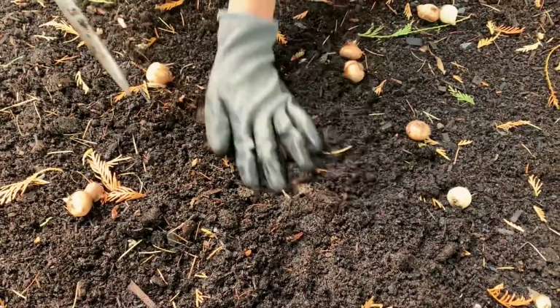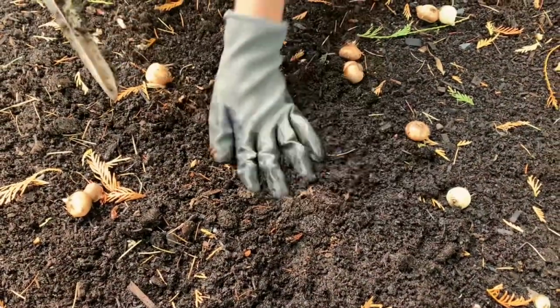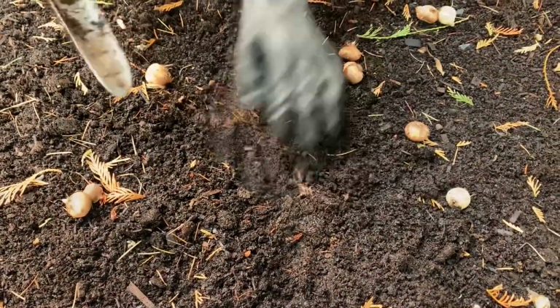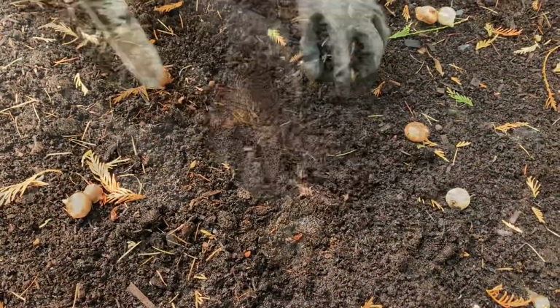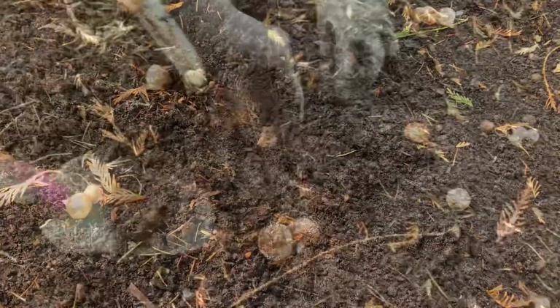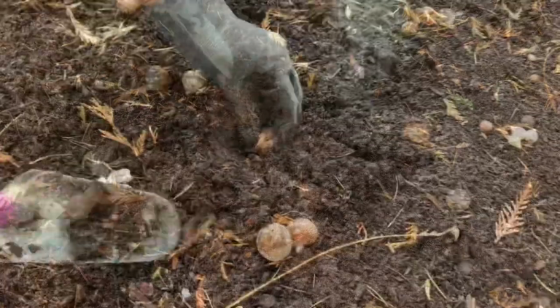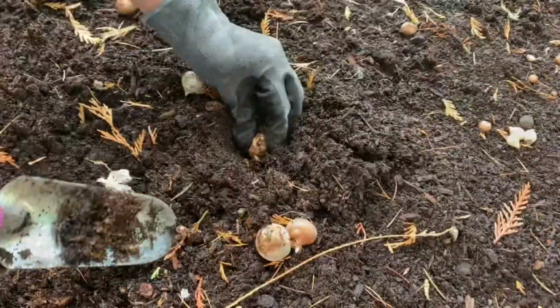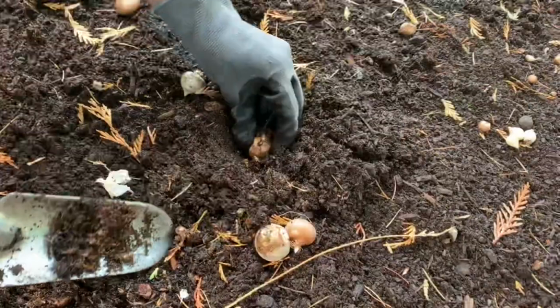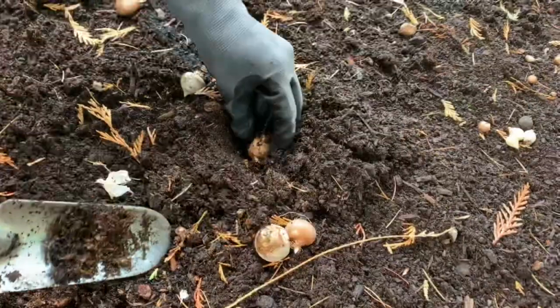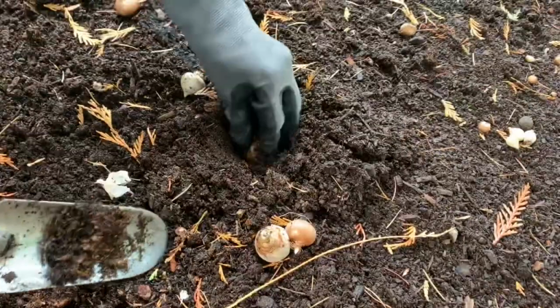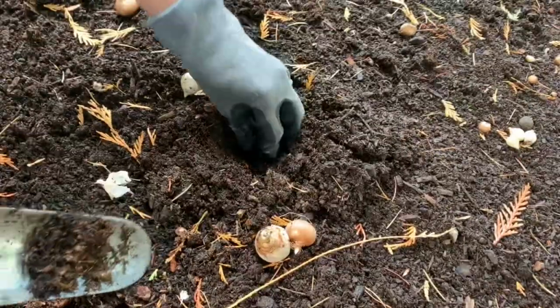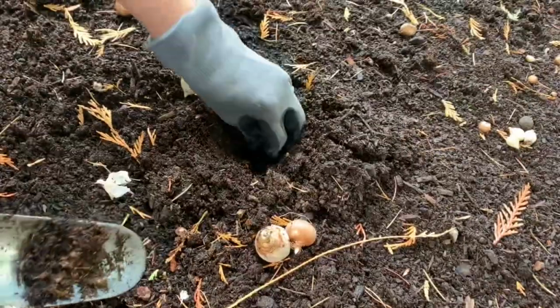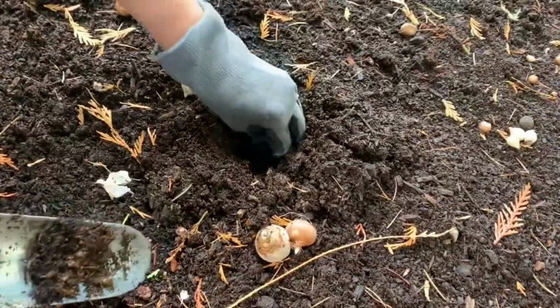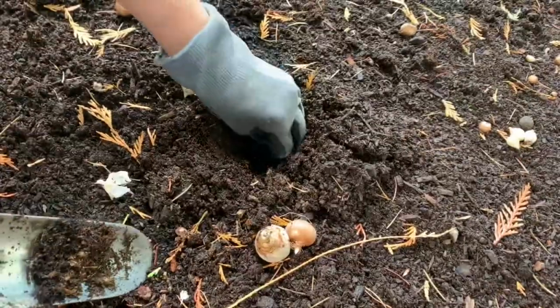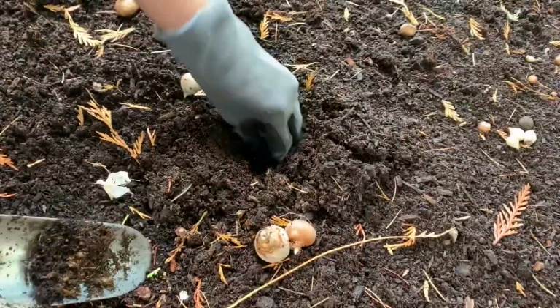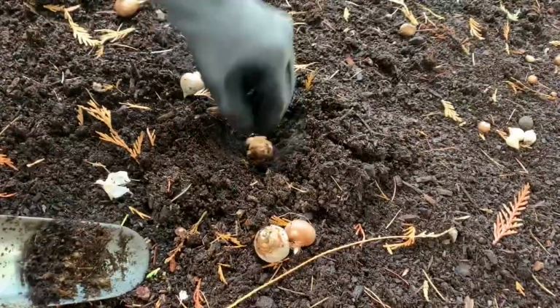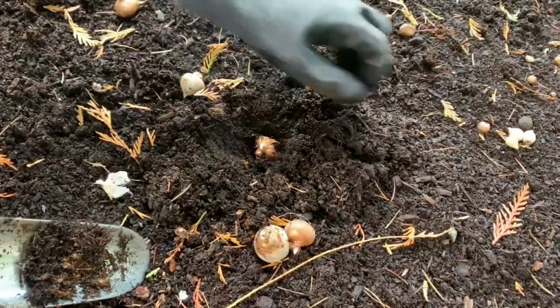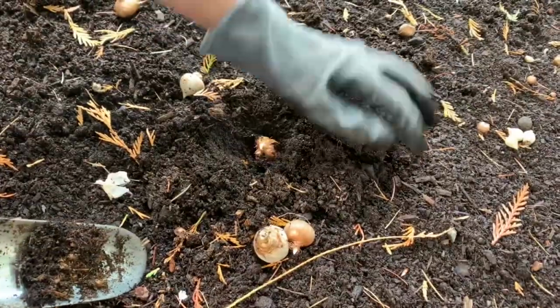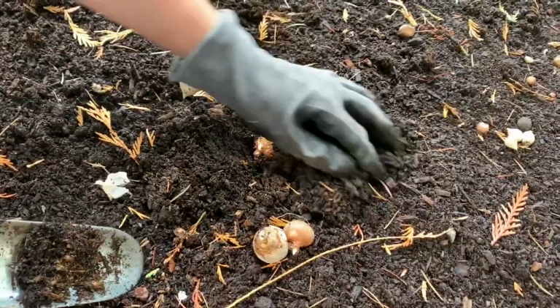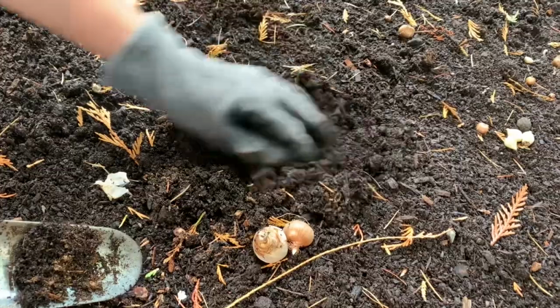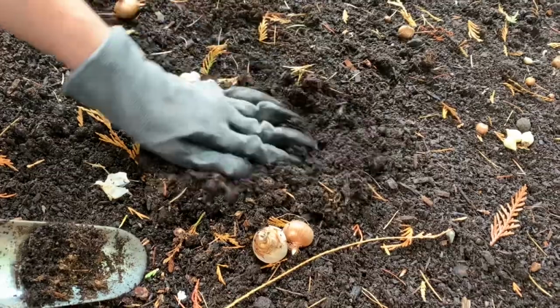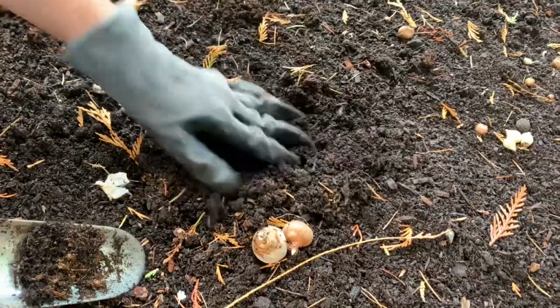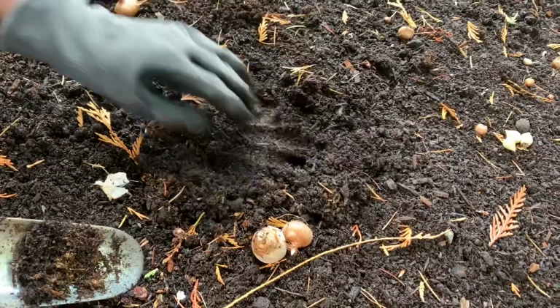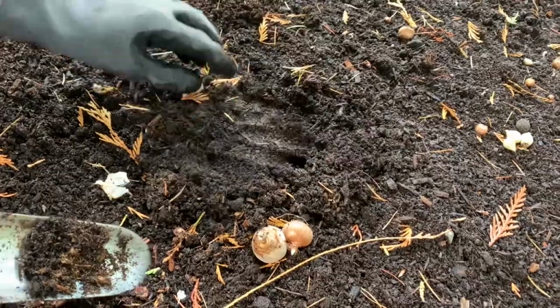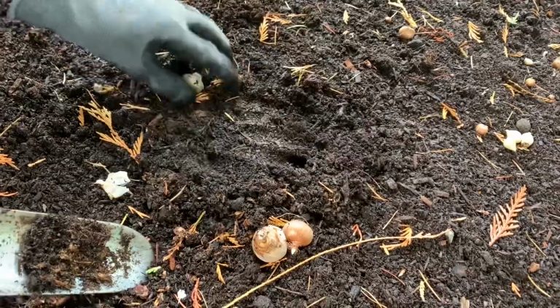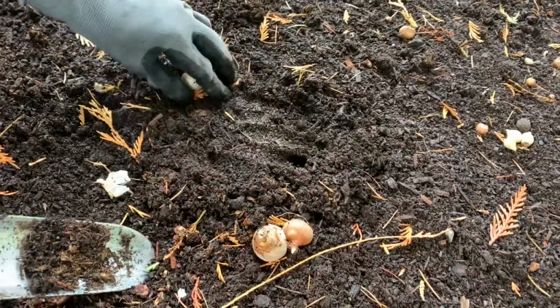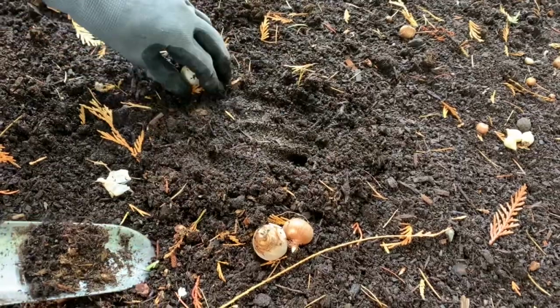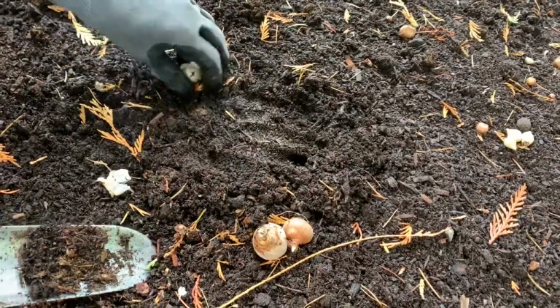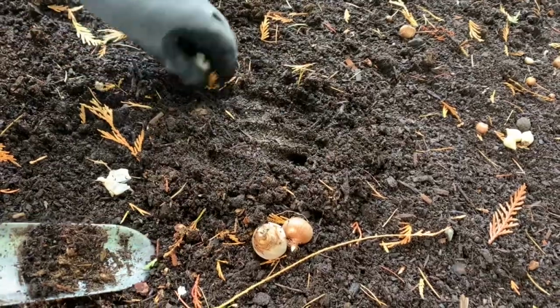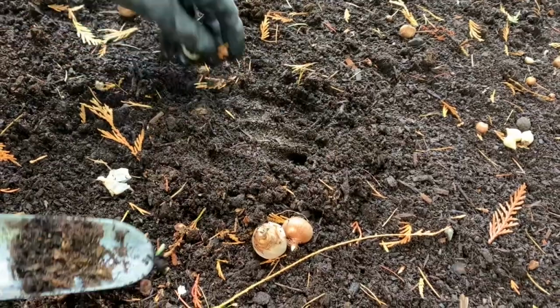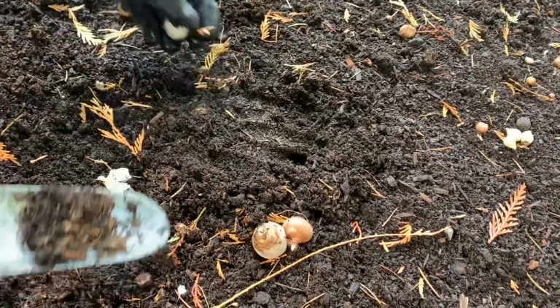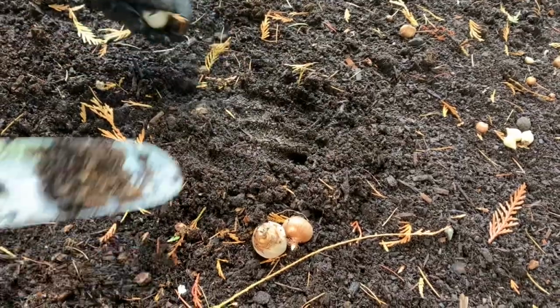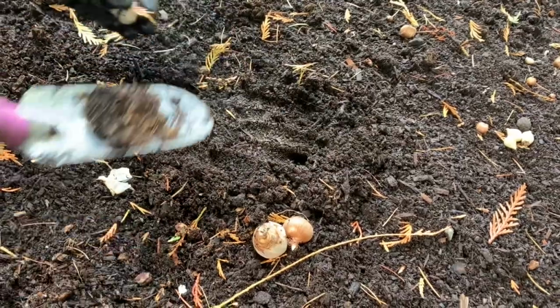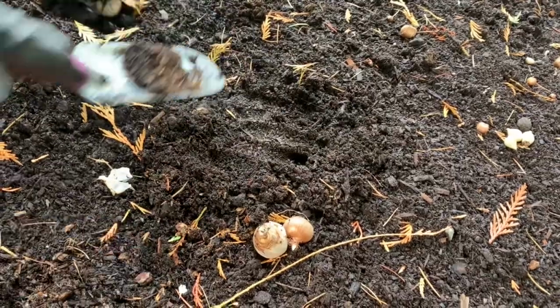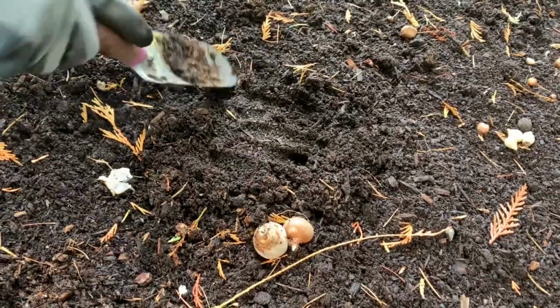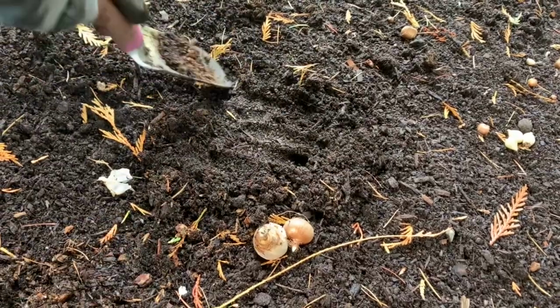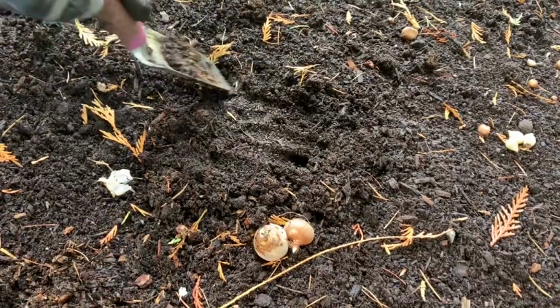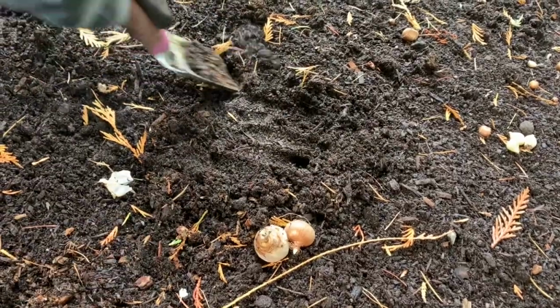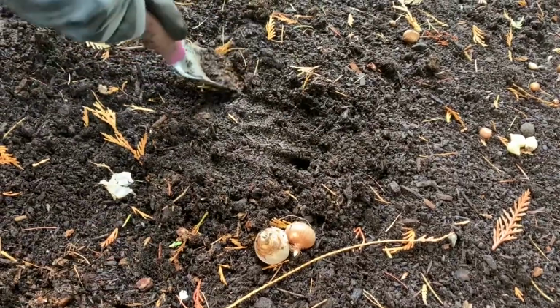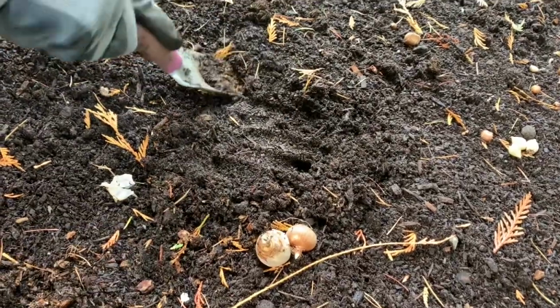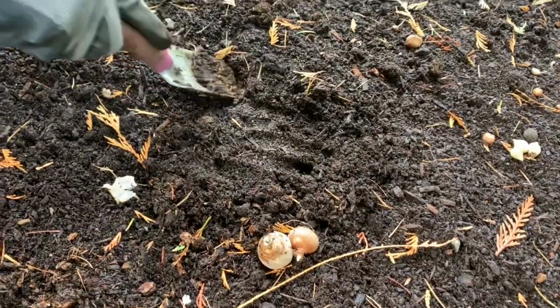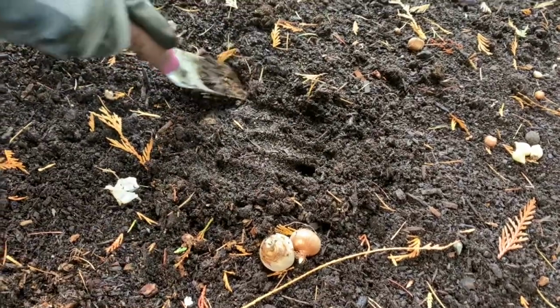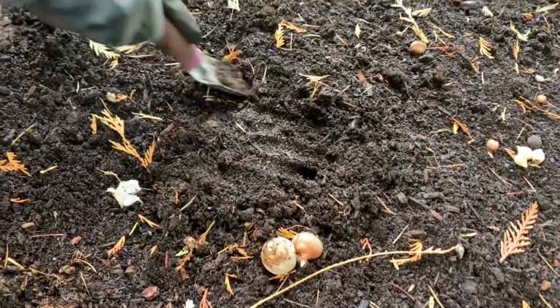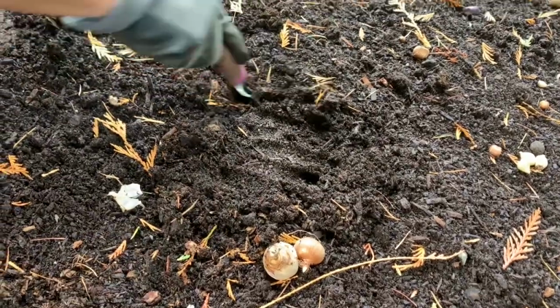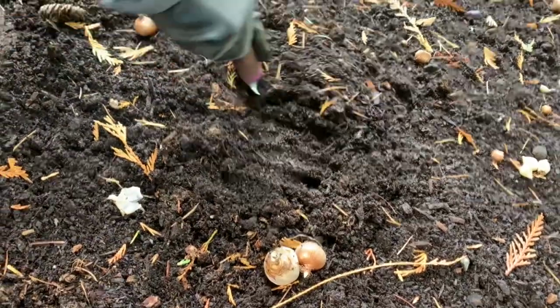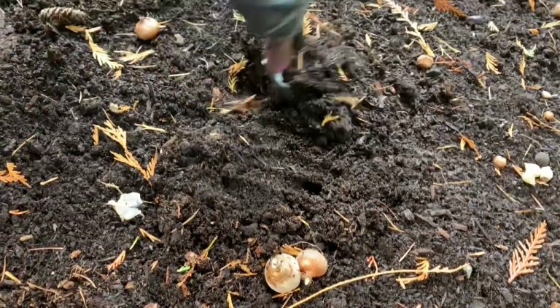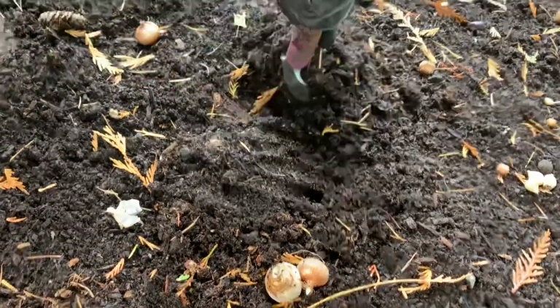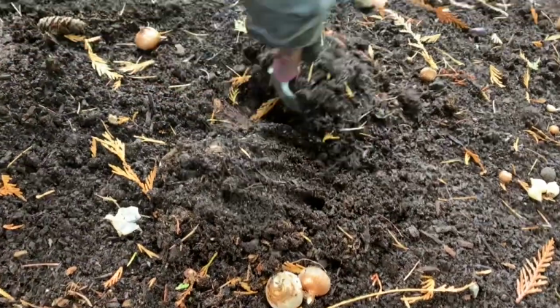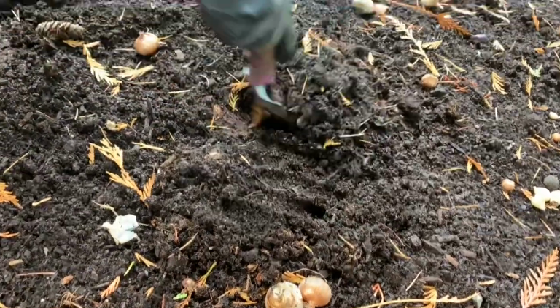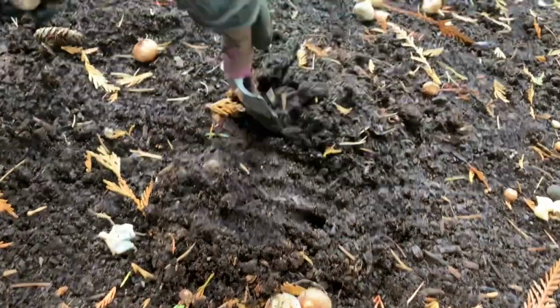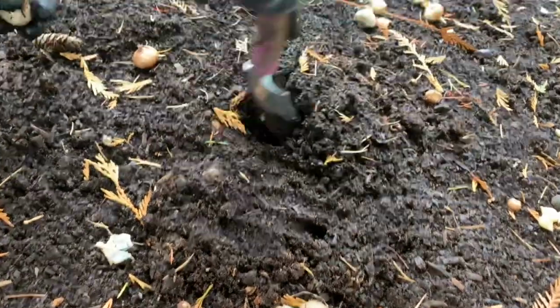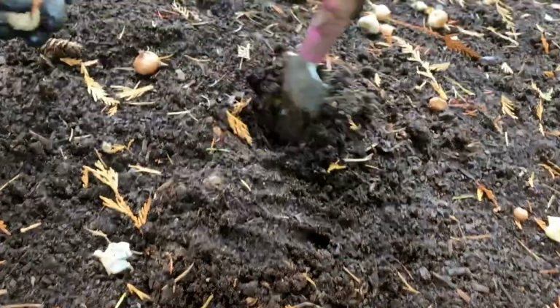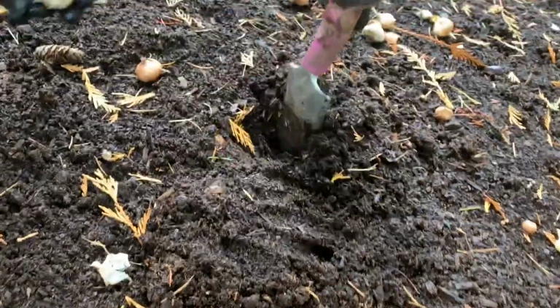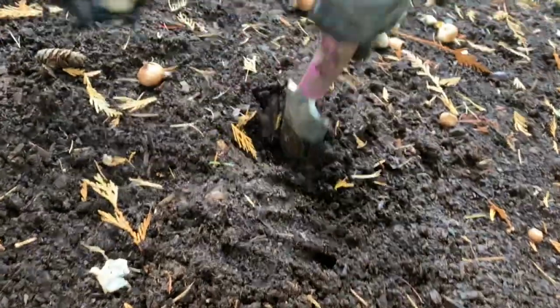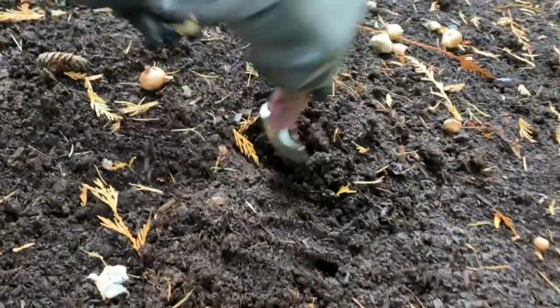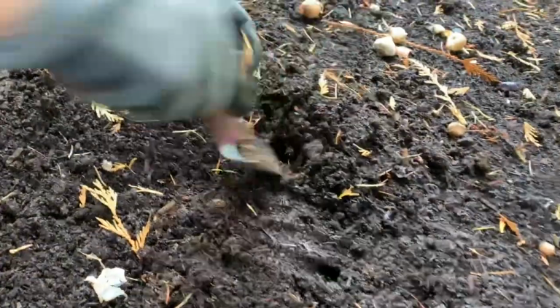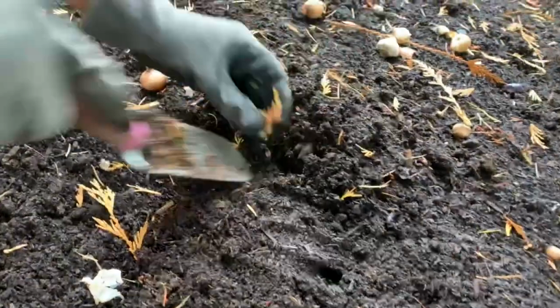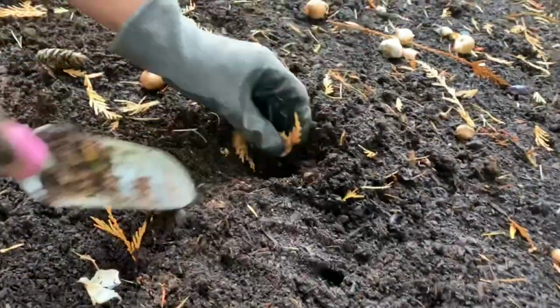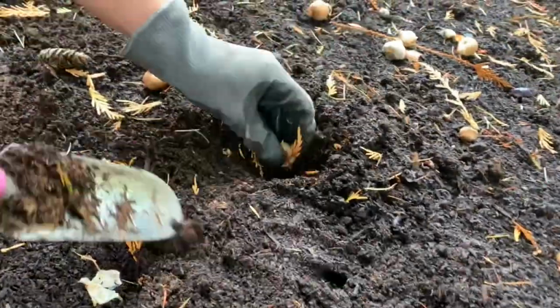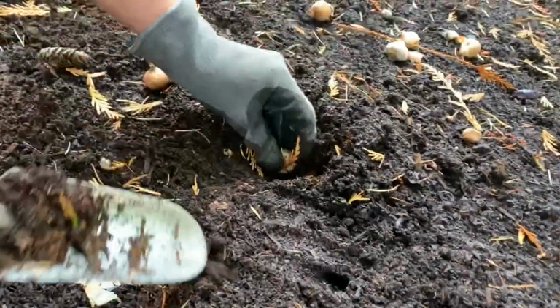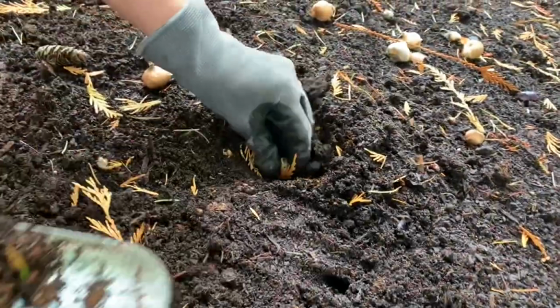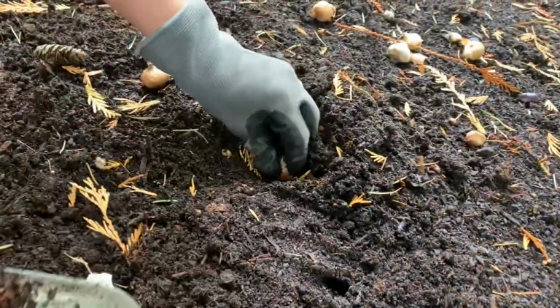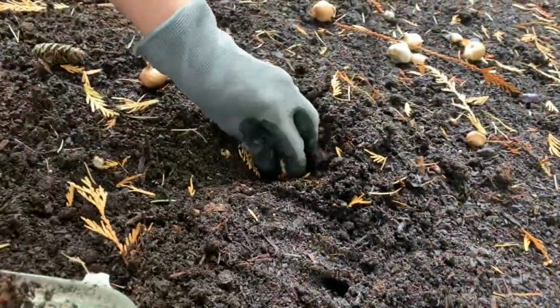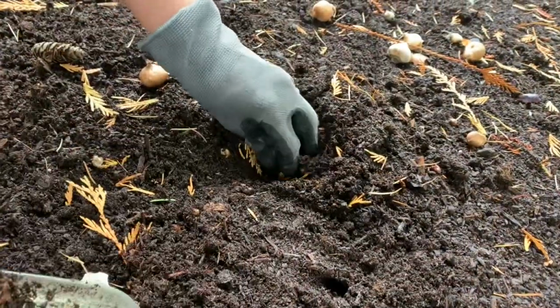Planting bulbs is a lot of work, but definitely worth it. It's going to be so exciting in the springtime.